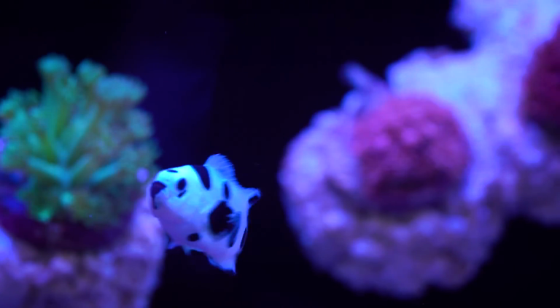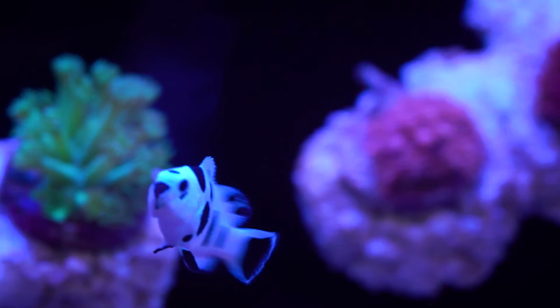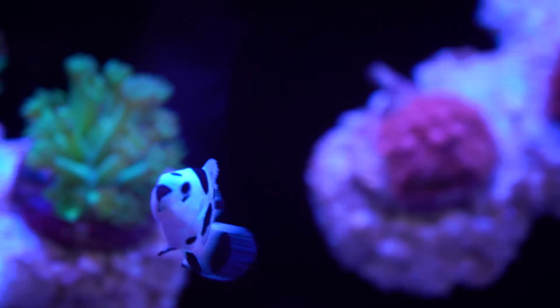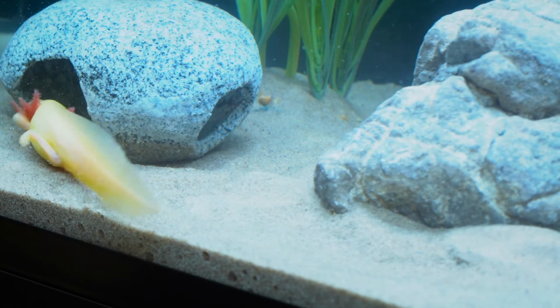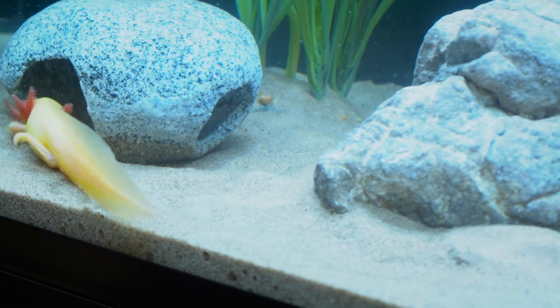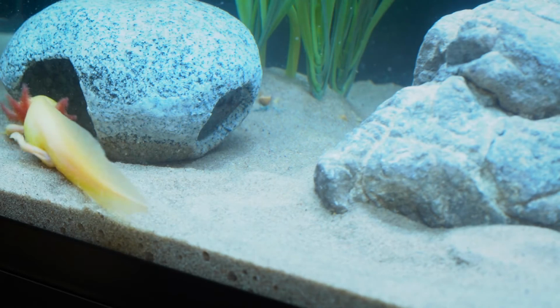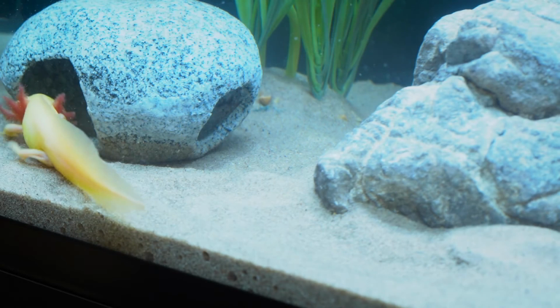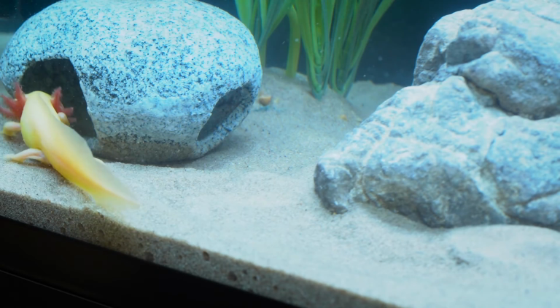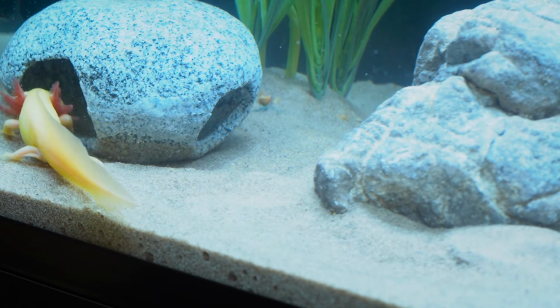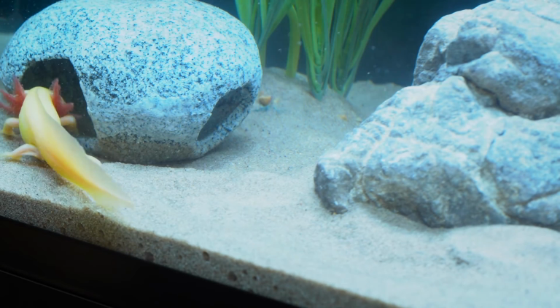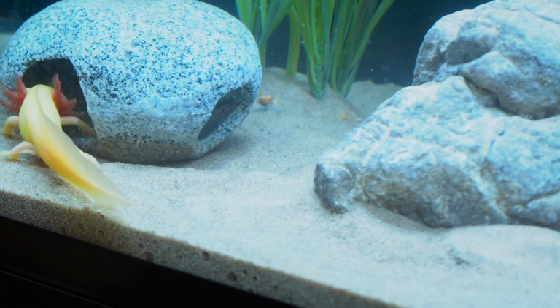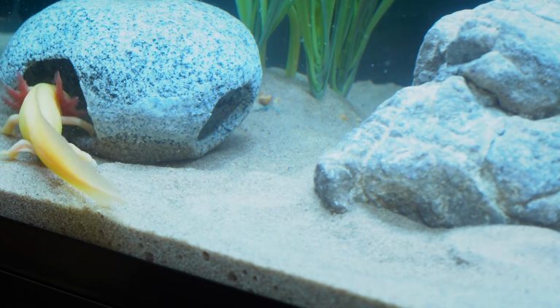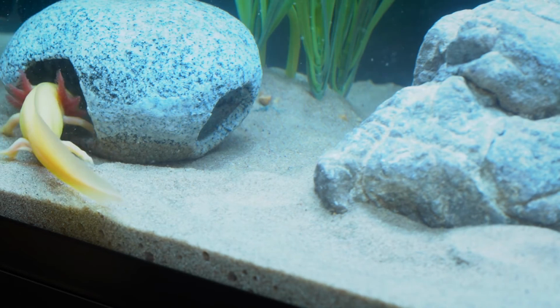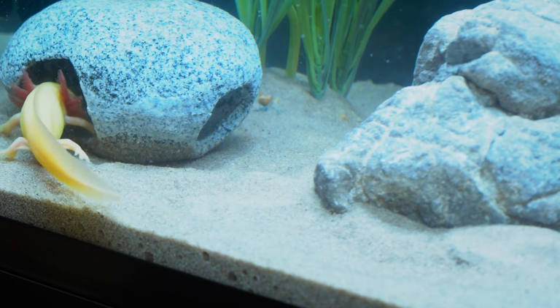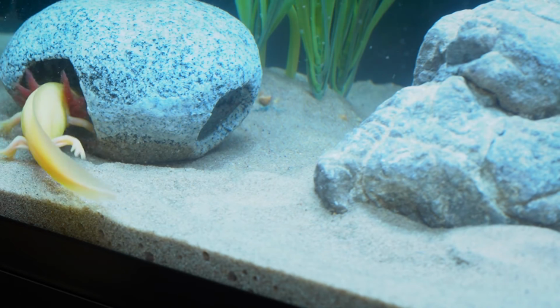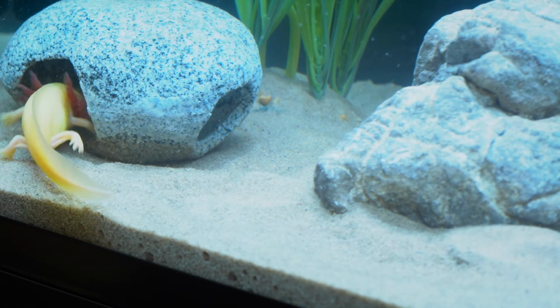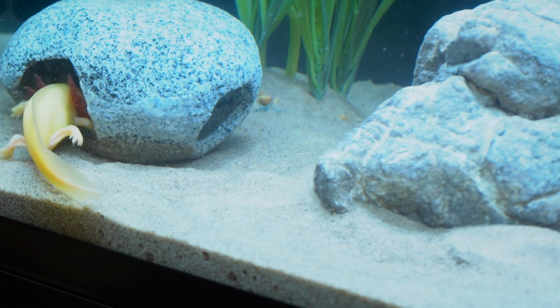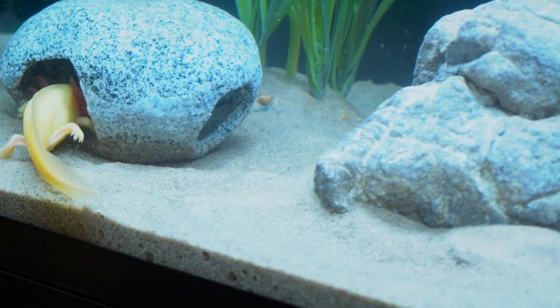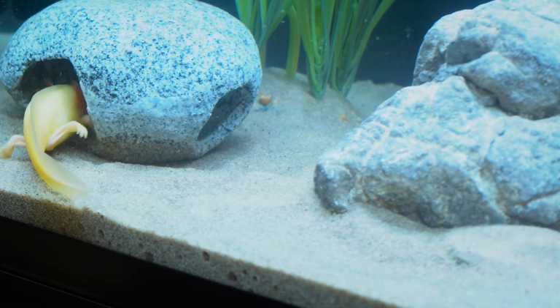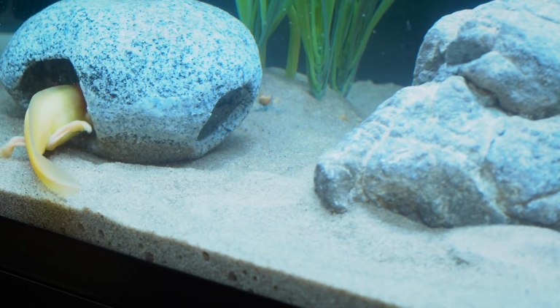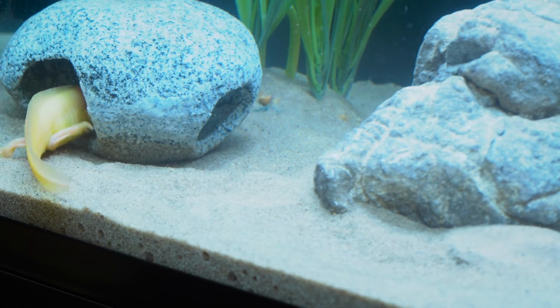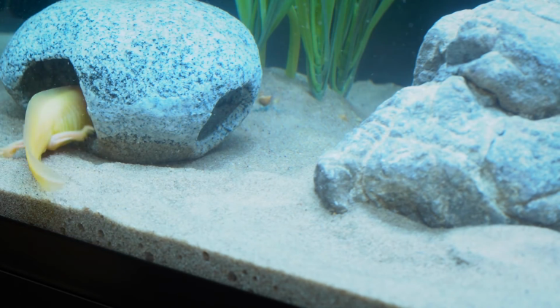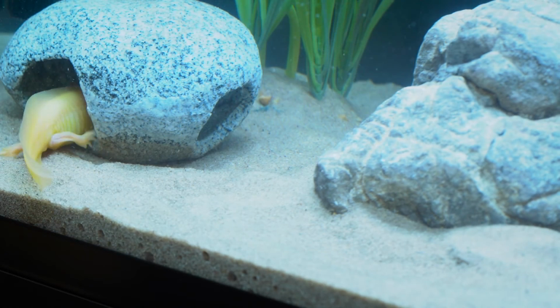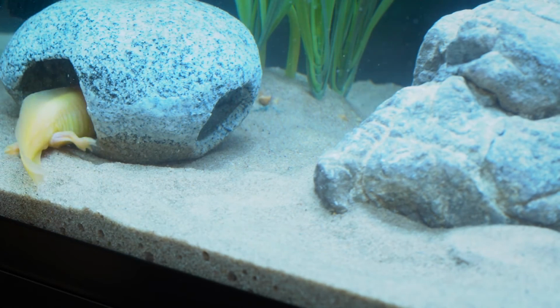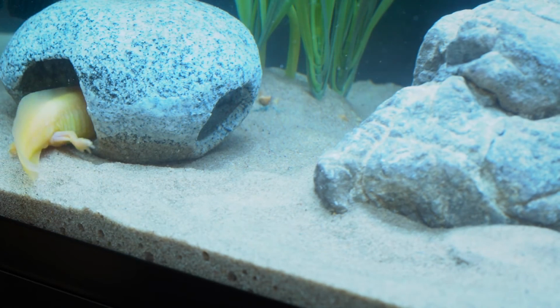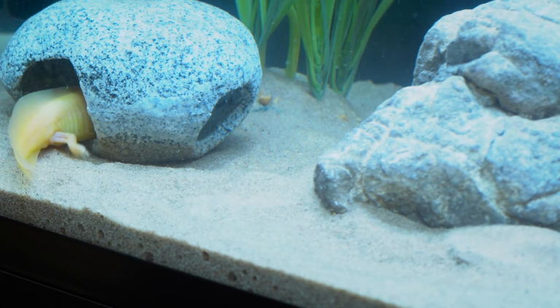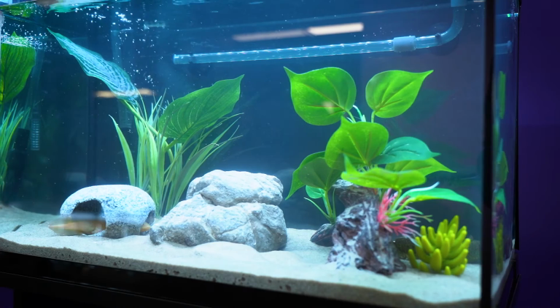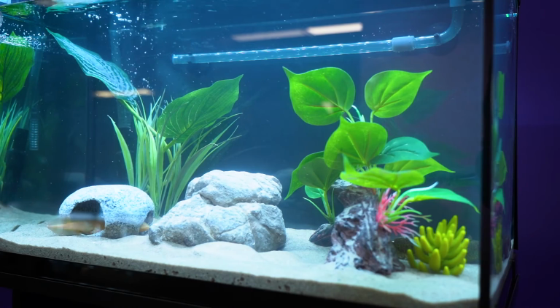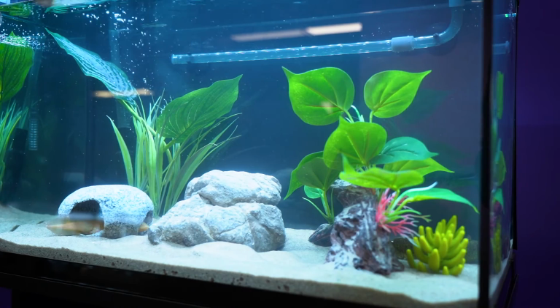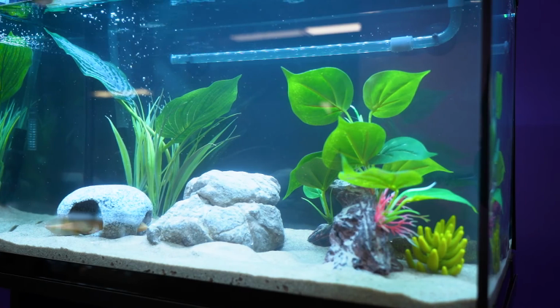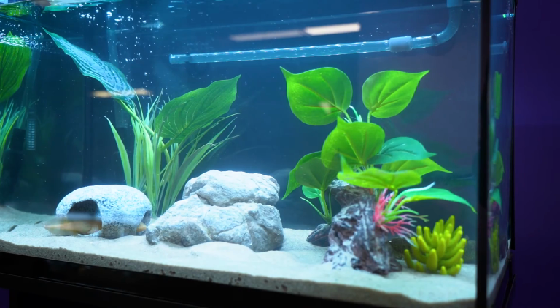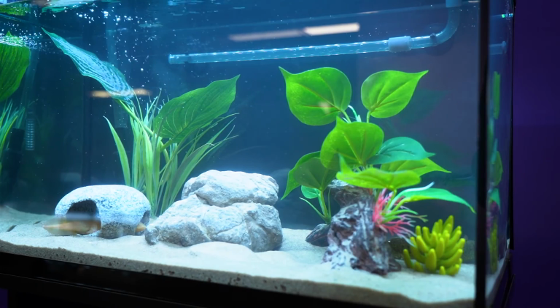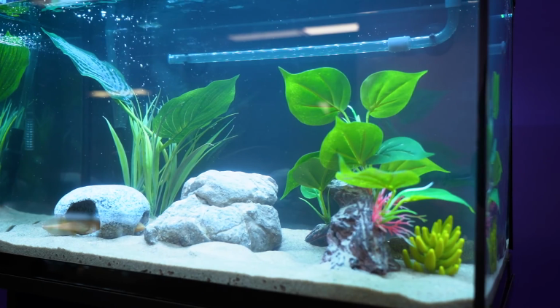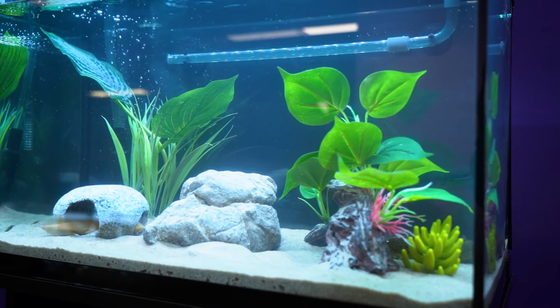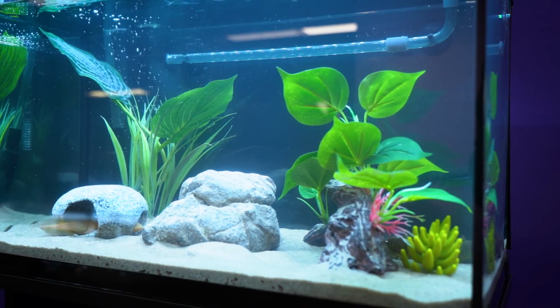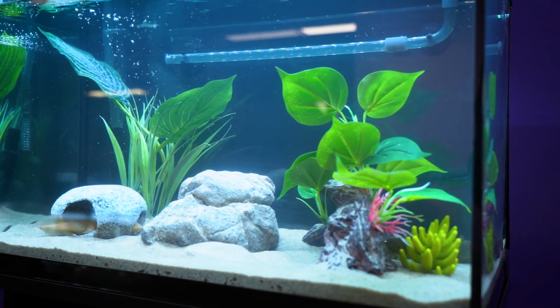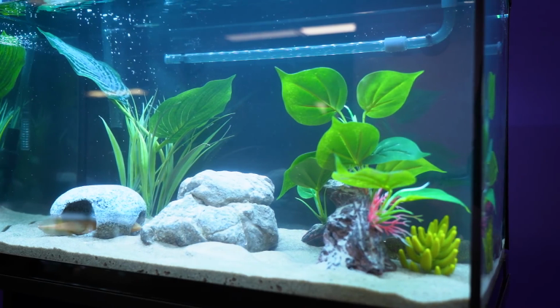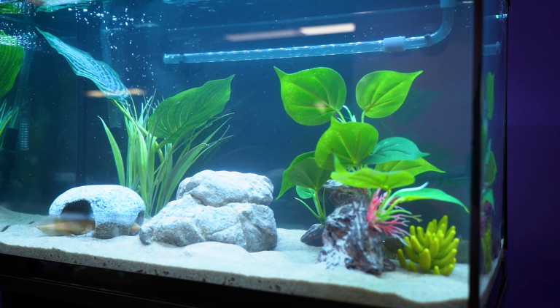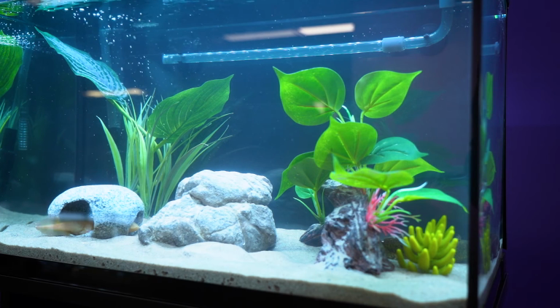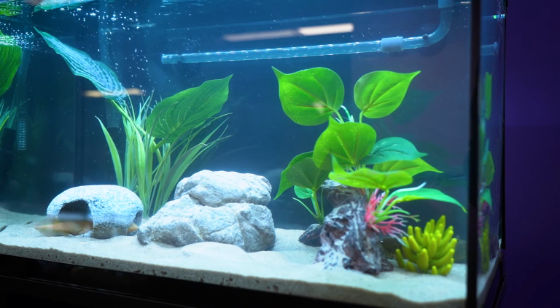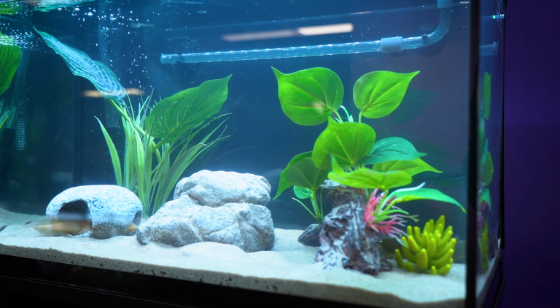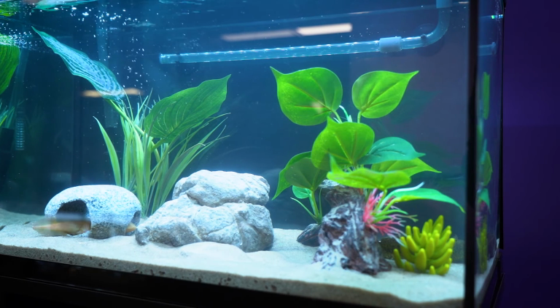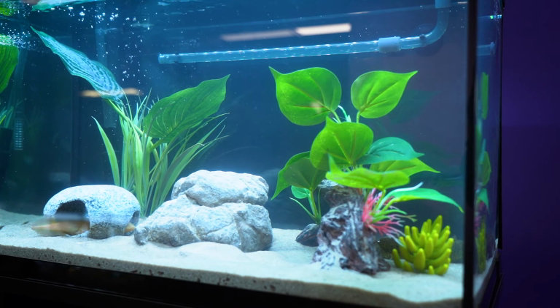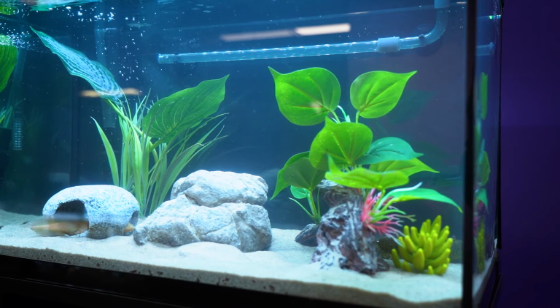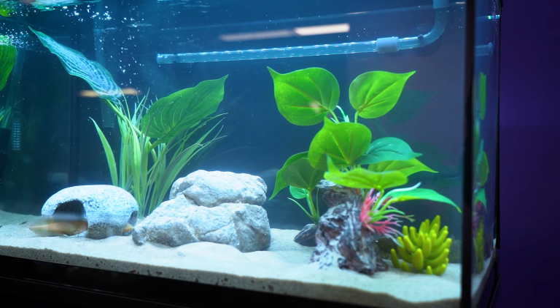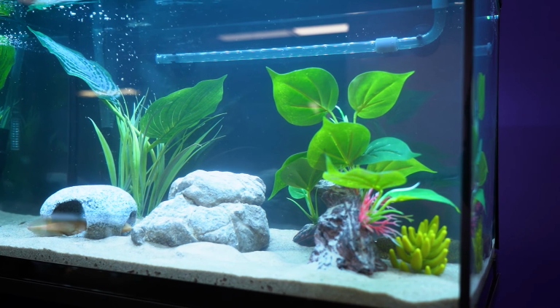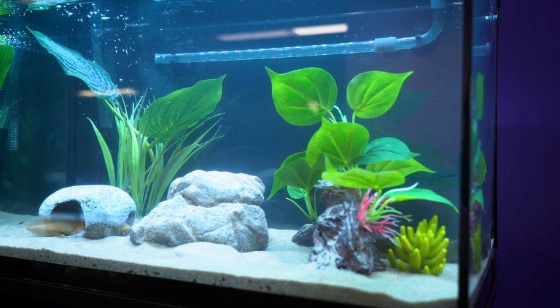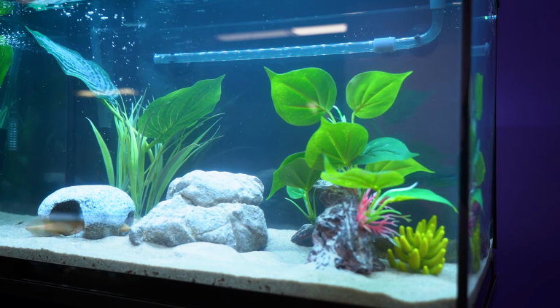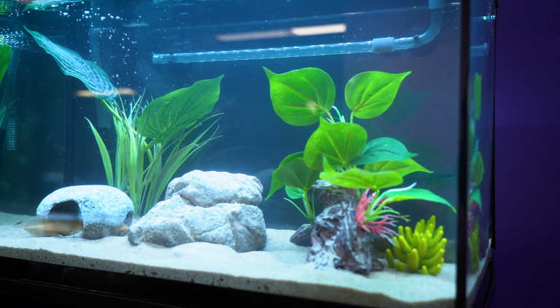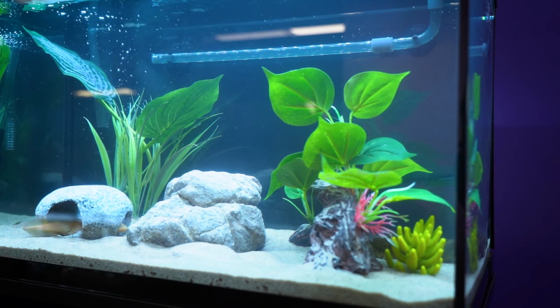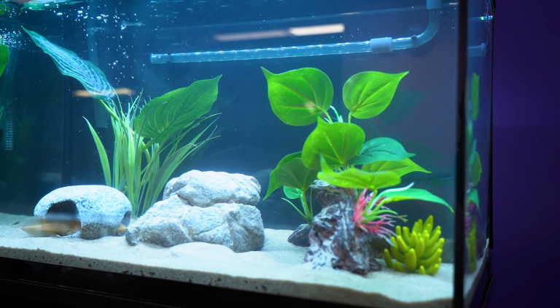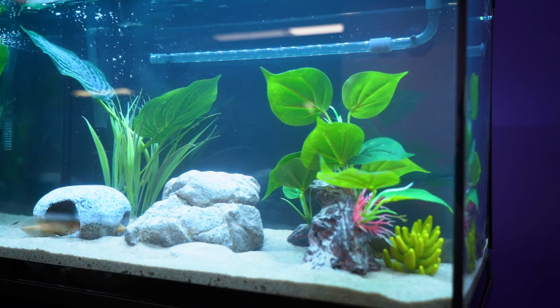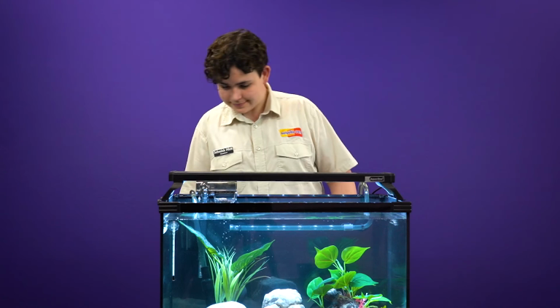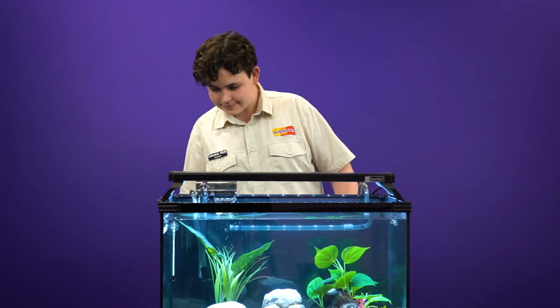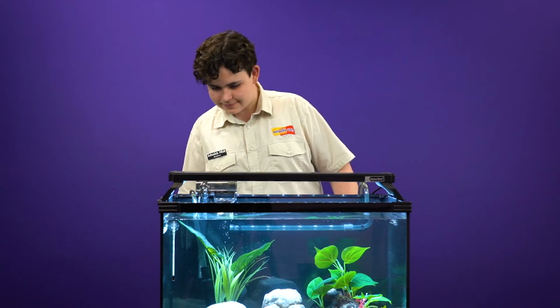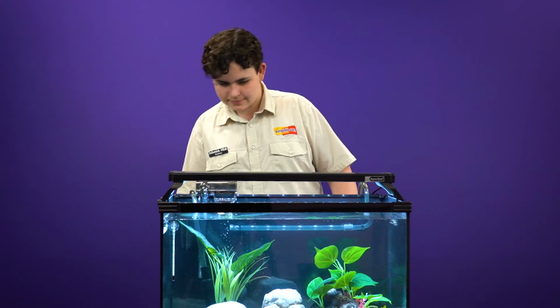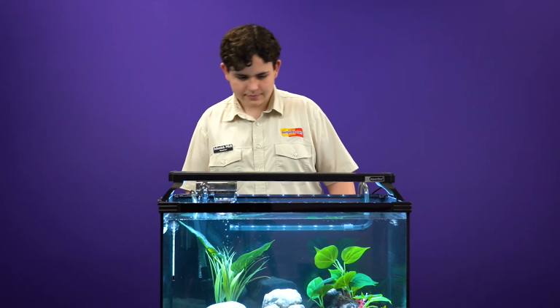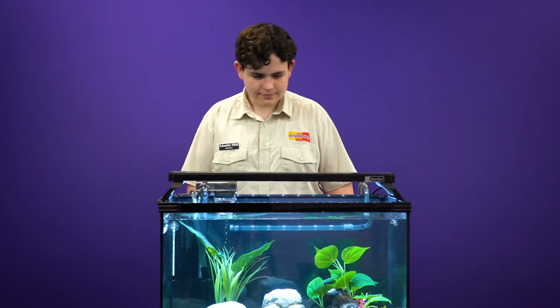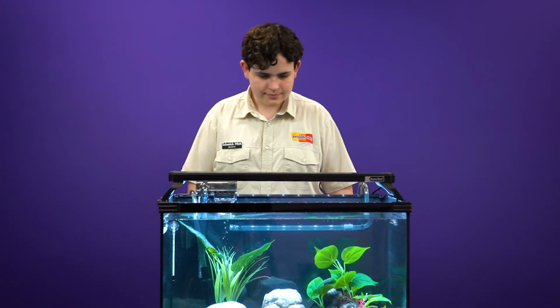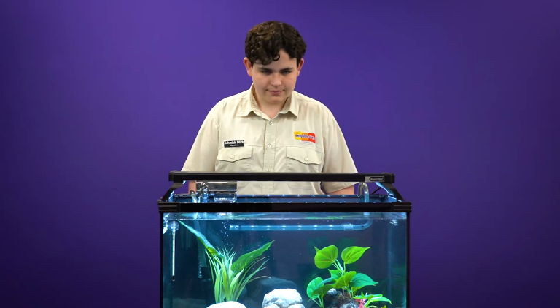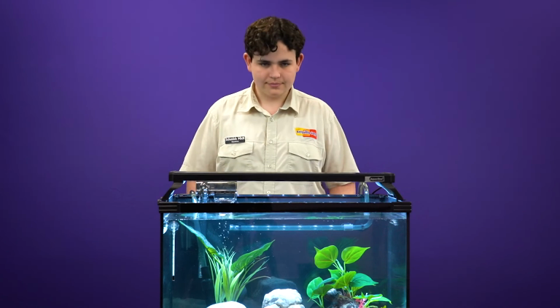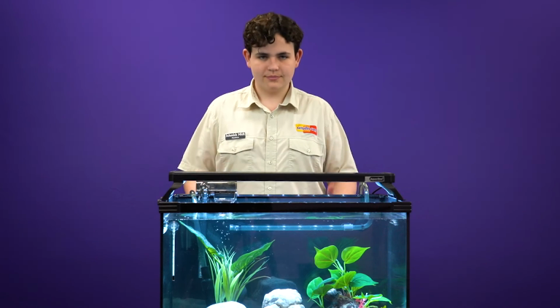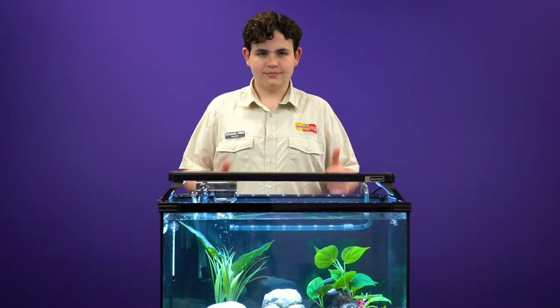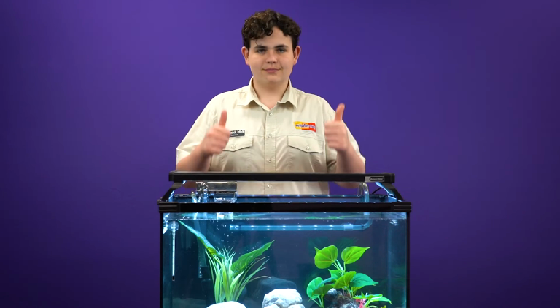If you are unsure or have any questions, feel free to get in touch with the friendly staff here at Kellyville Pets.